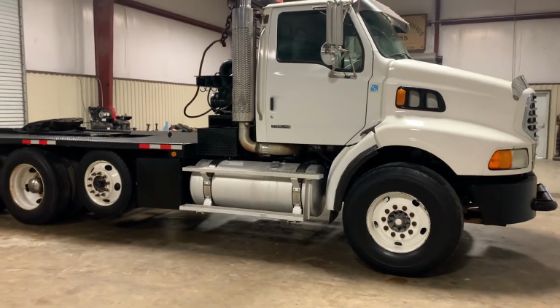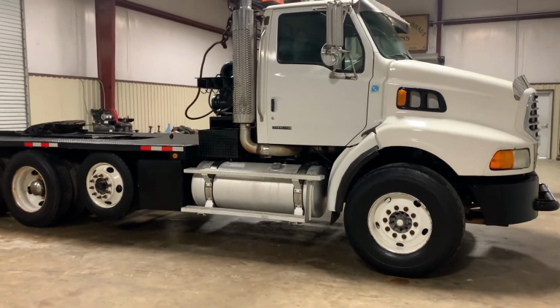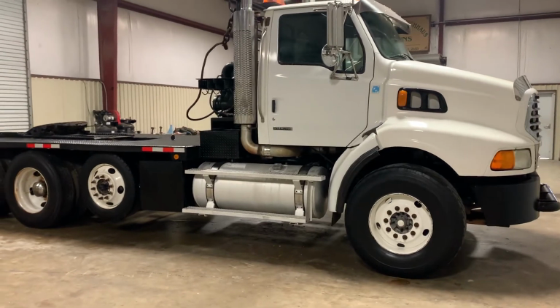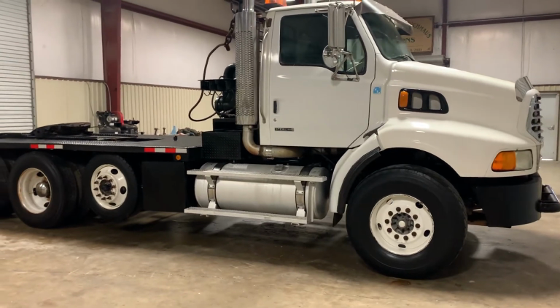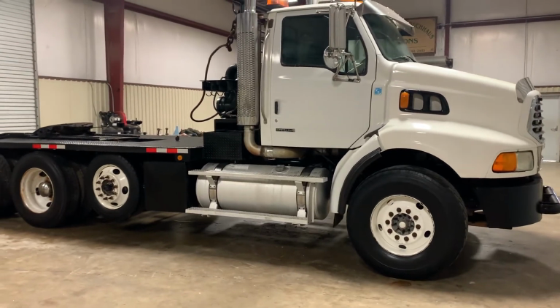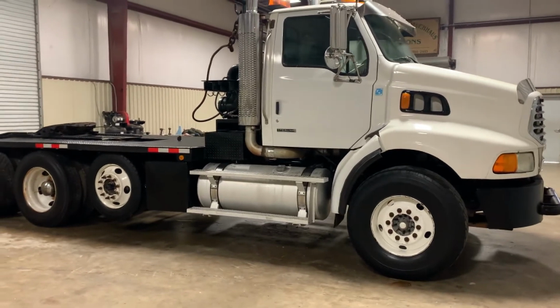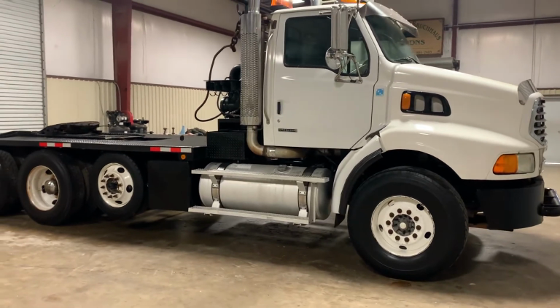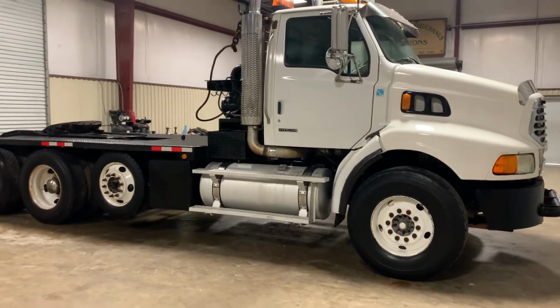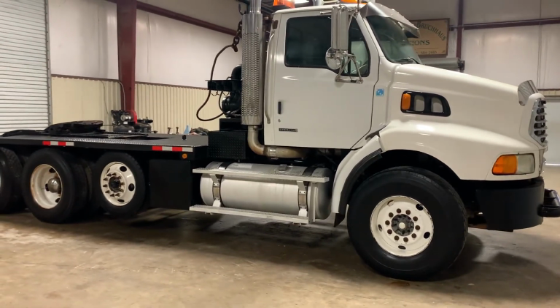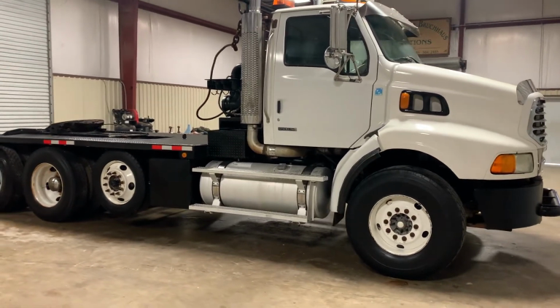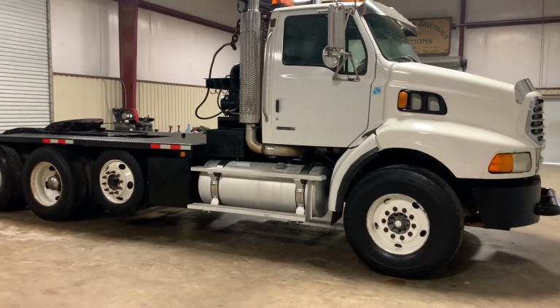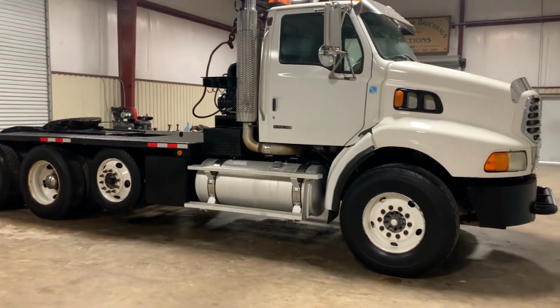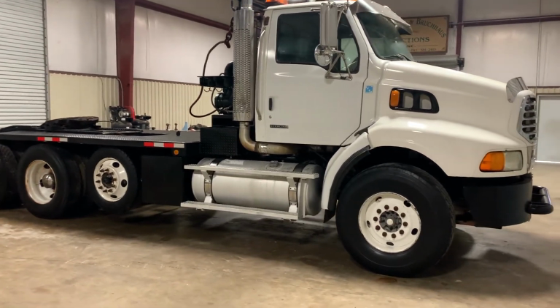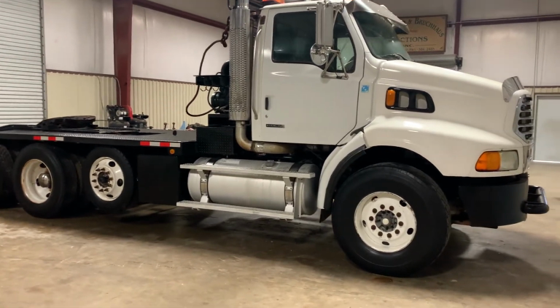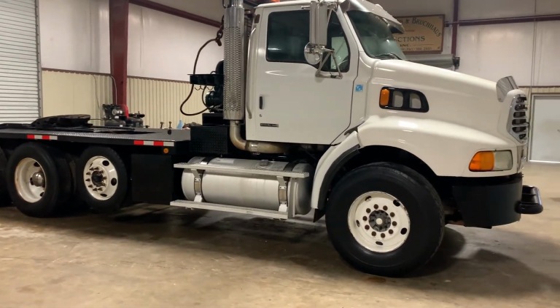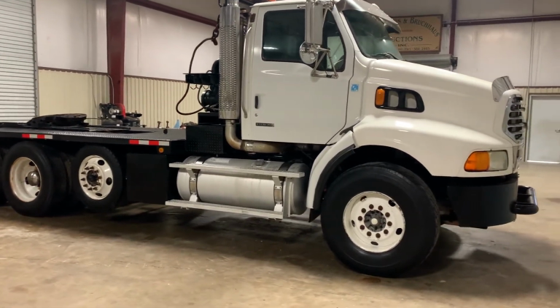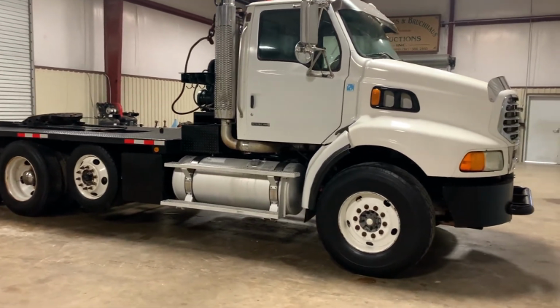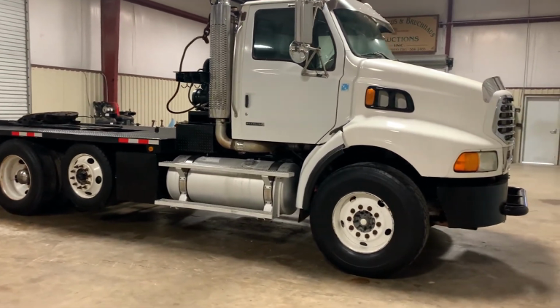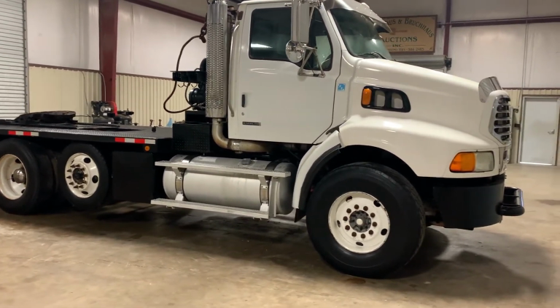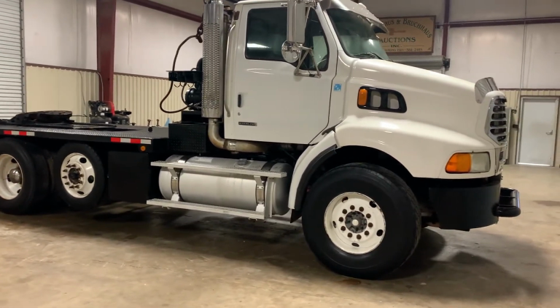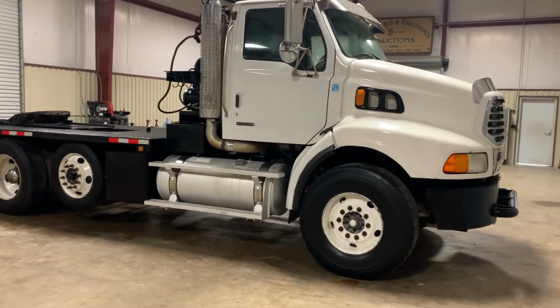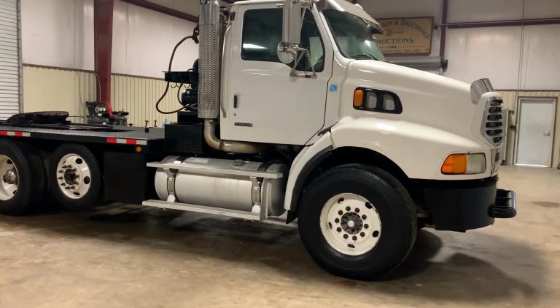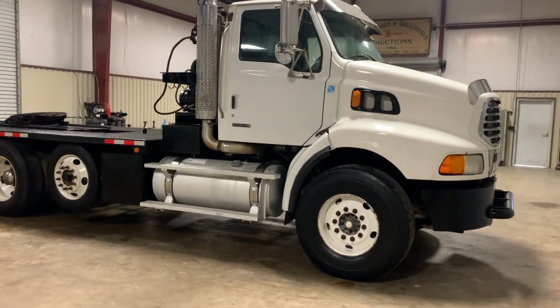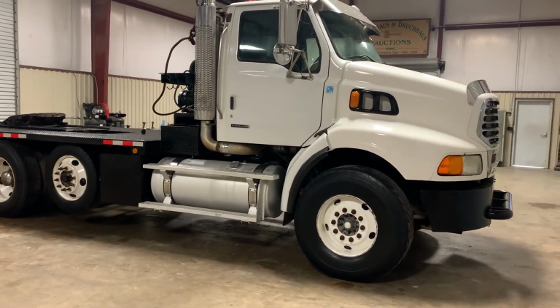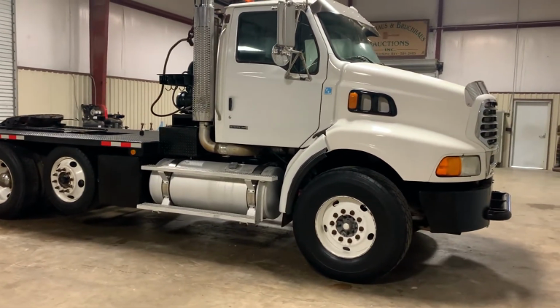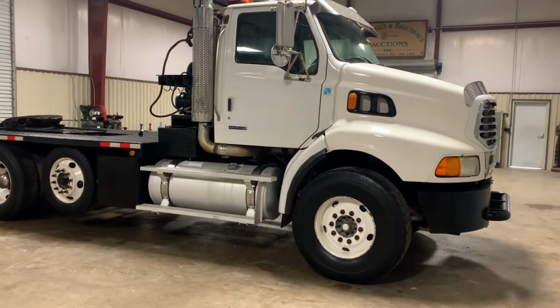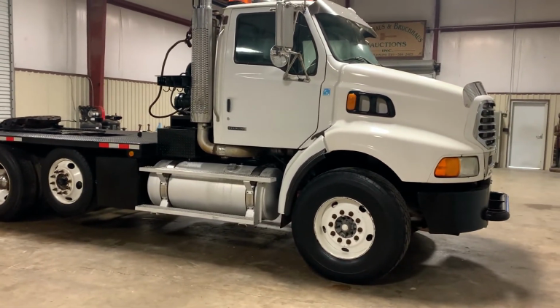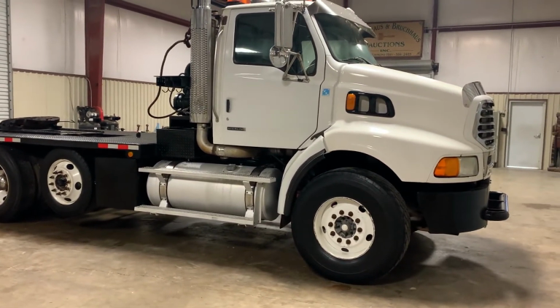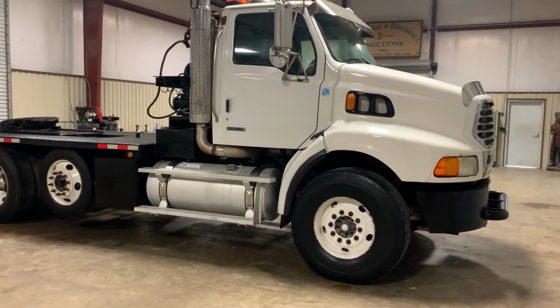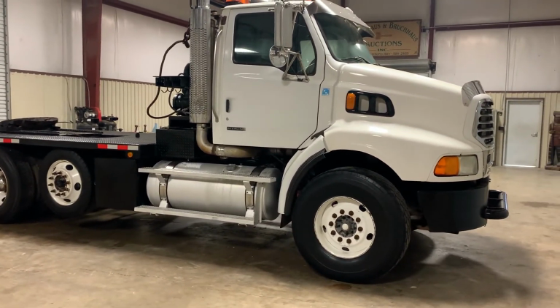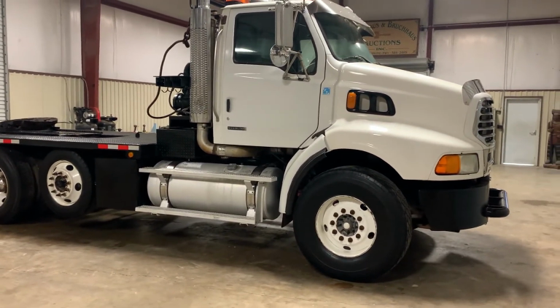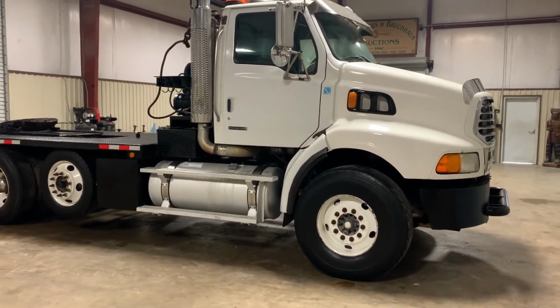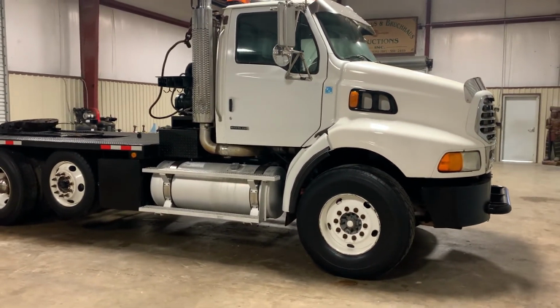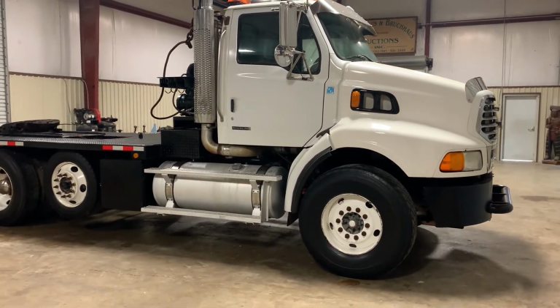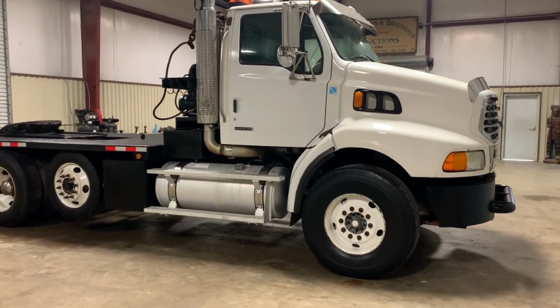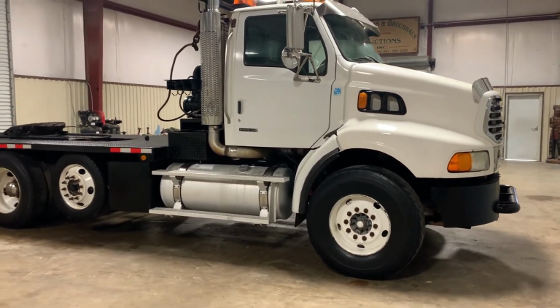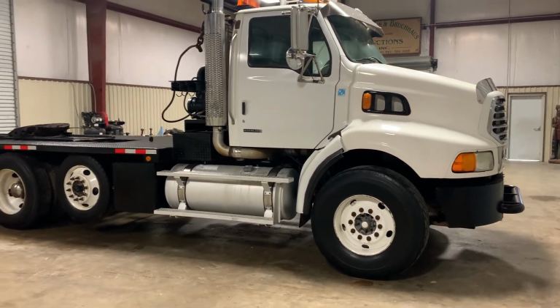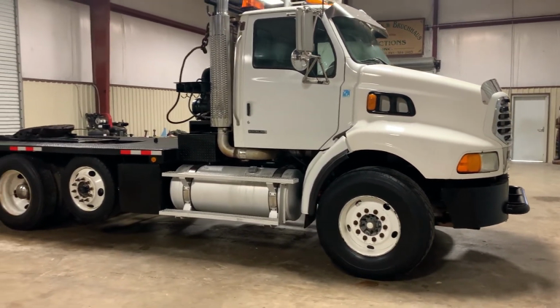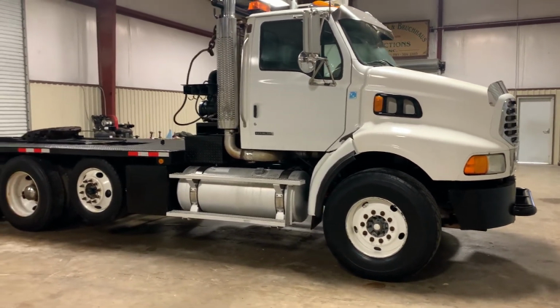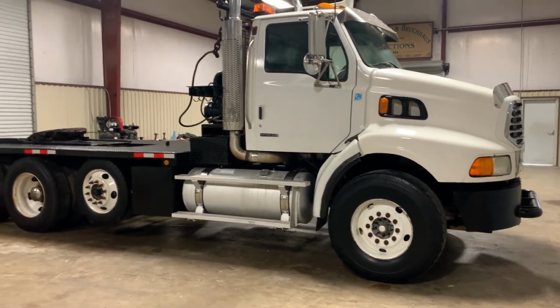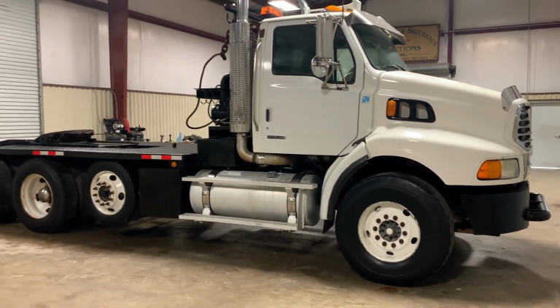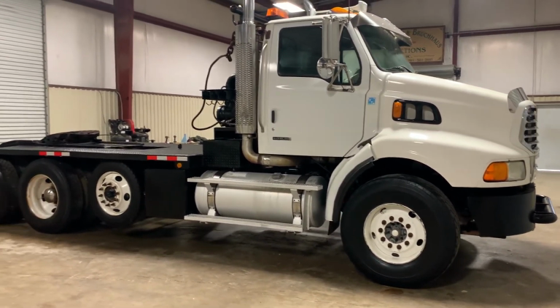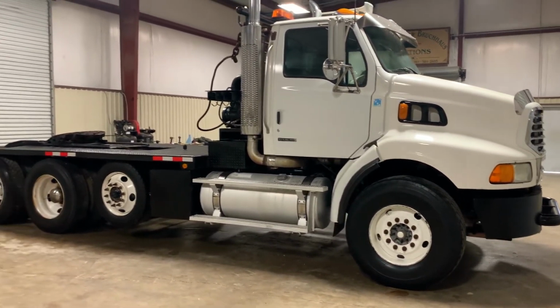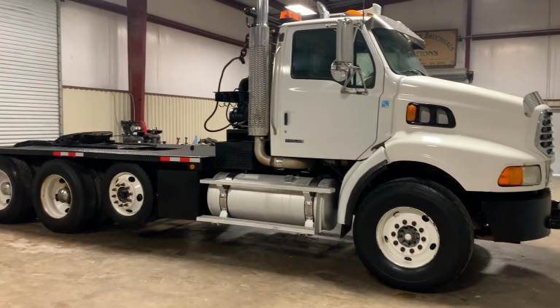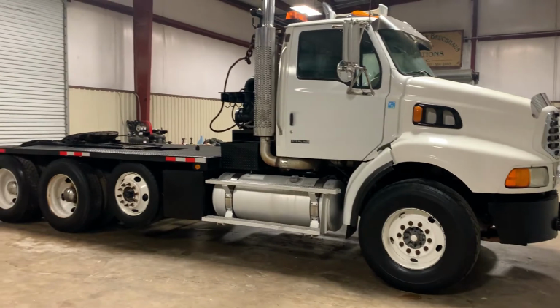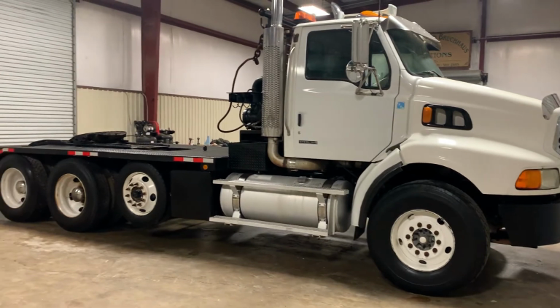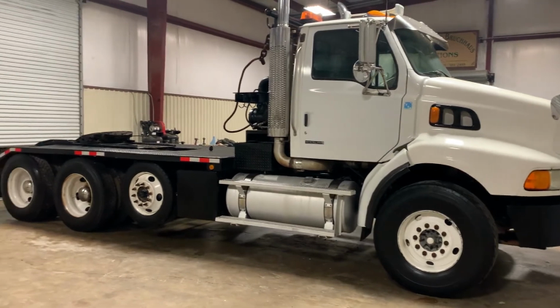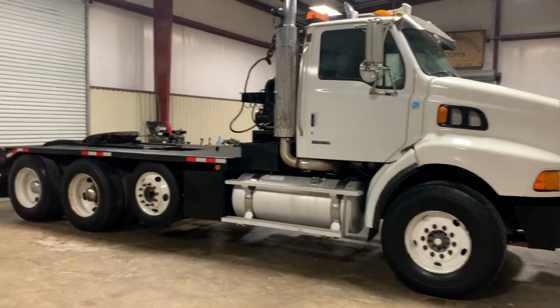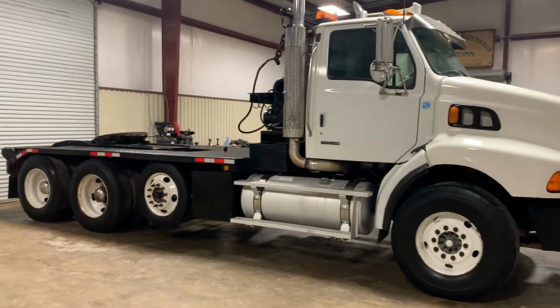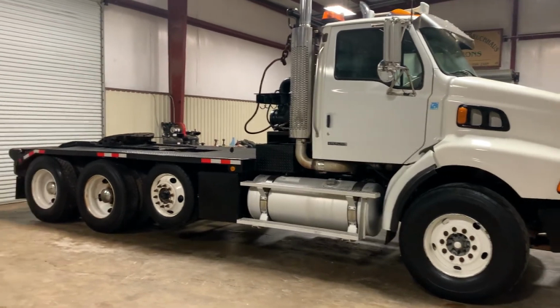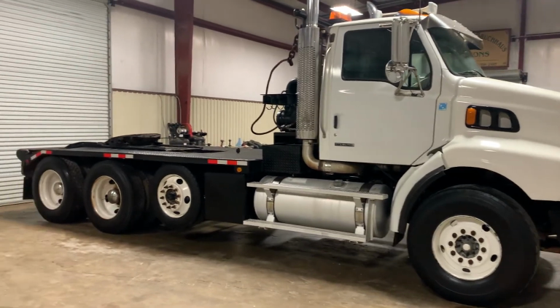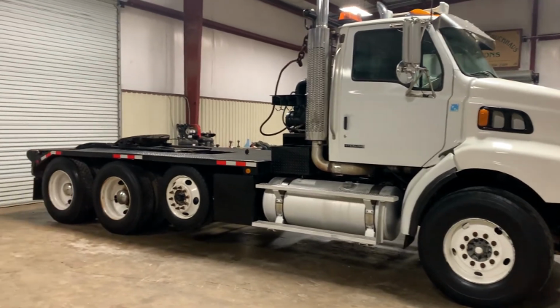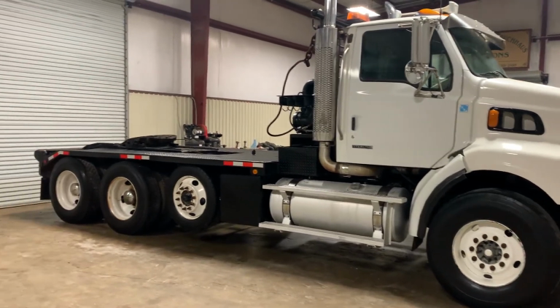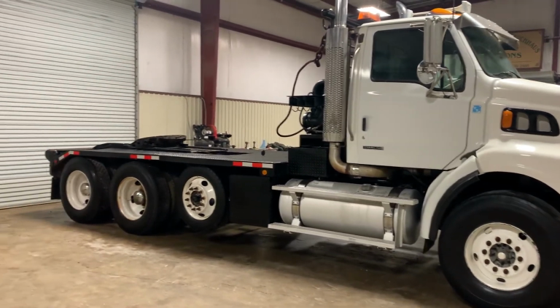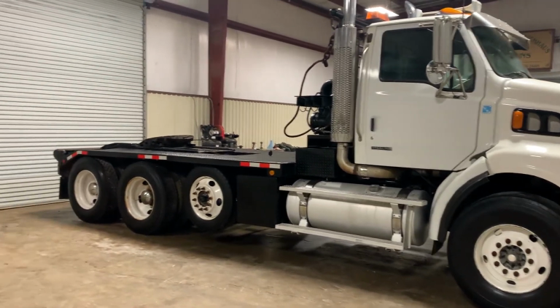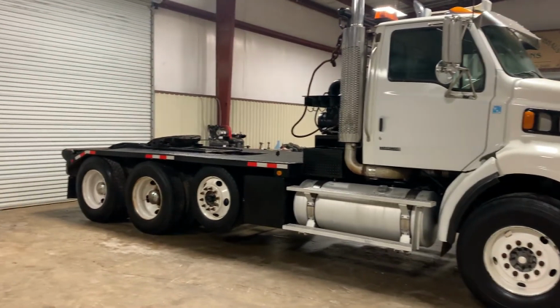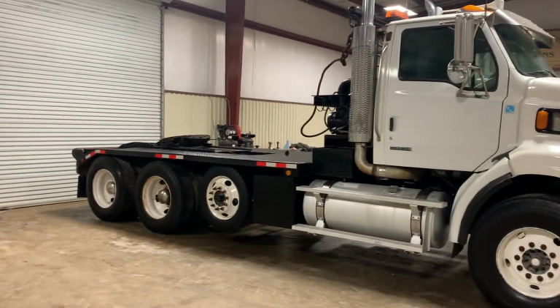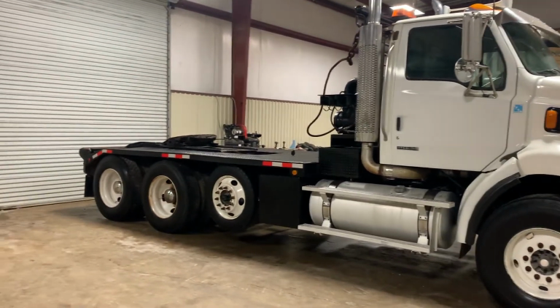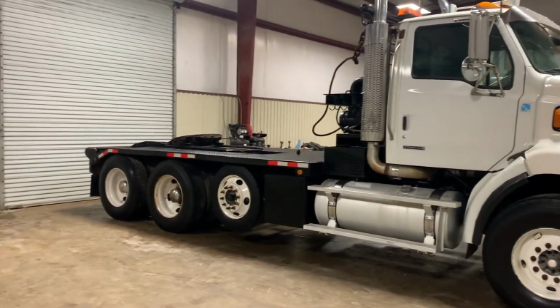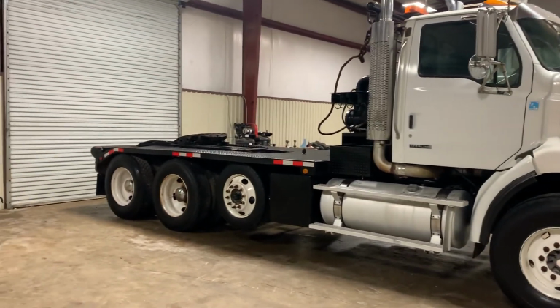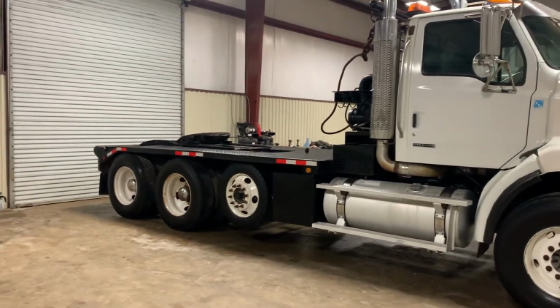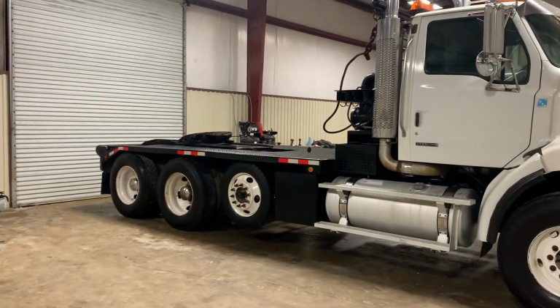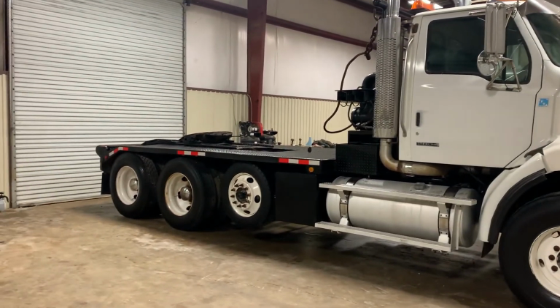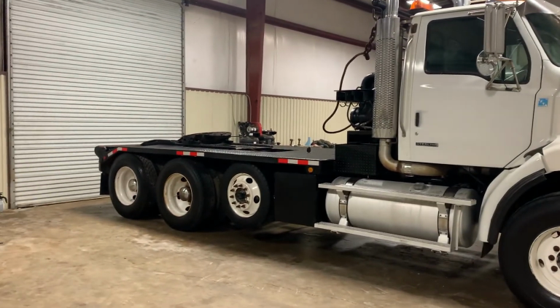10-speed Road Ranger manual transmission. This truck cranks up, runs and drives, and so far it seems to be doing what it needs to do. Only at auction time at Brookhouse Auctions.